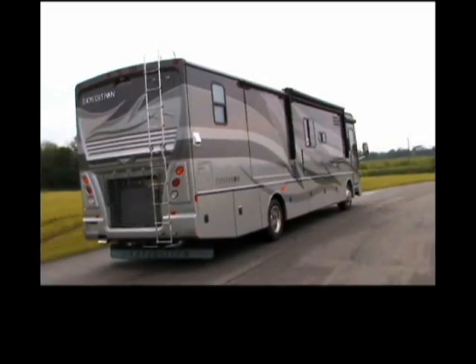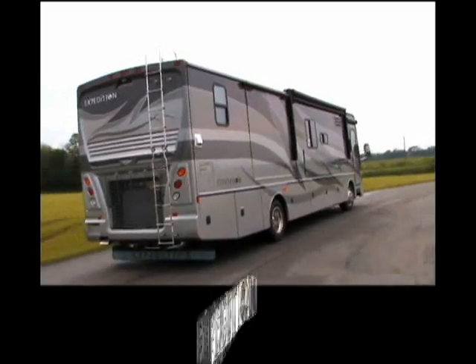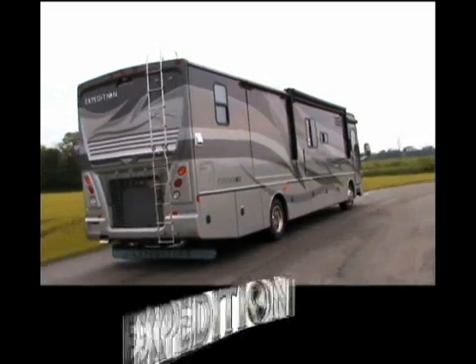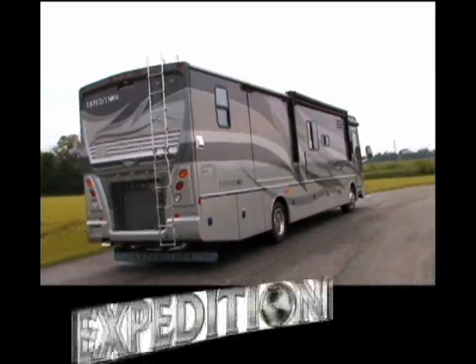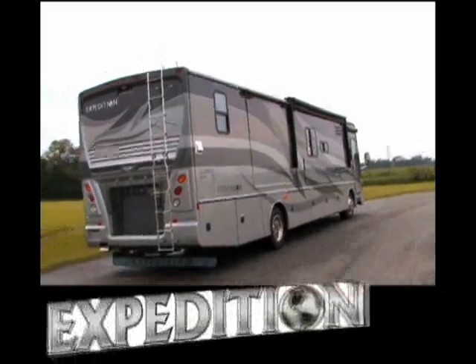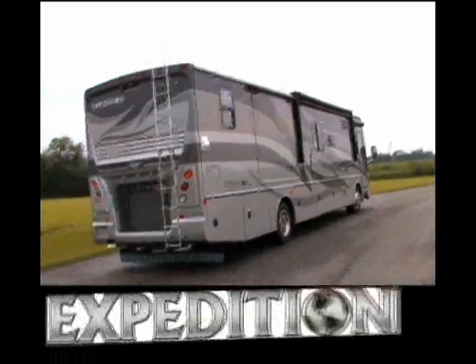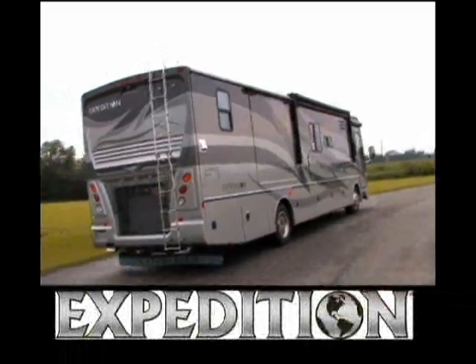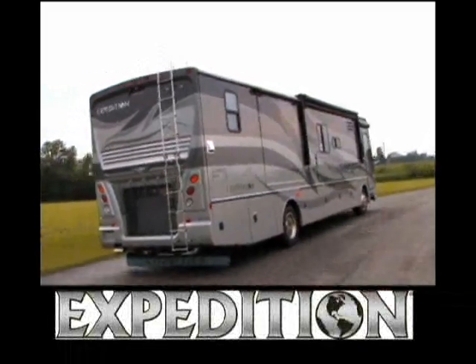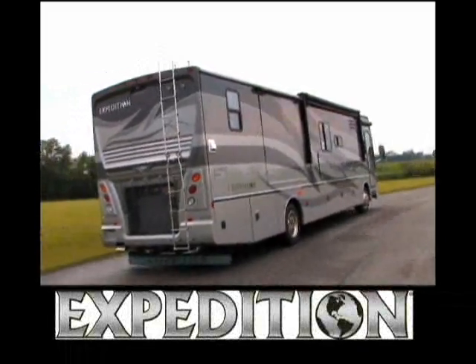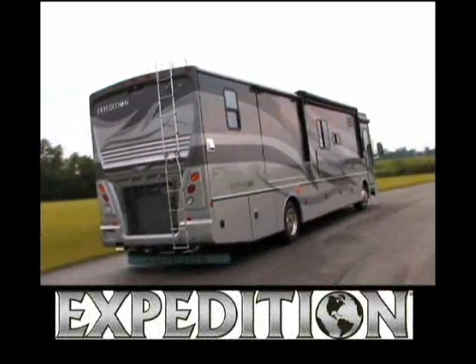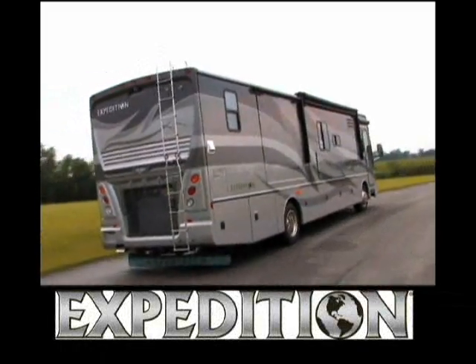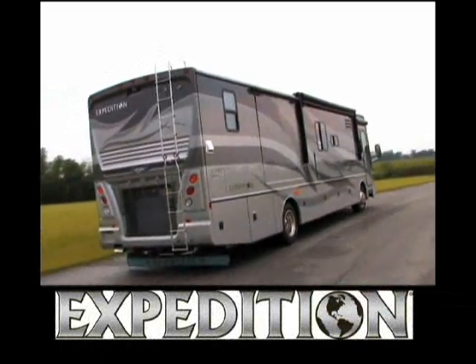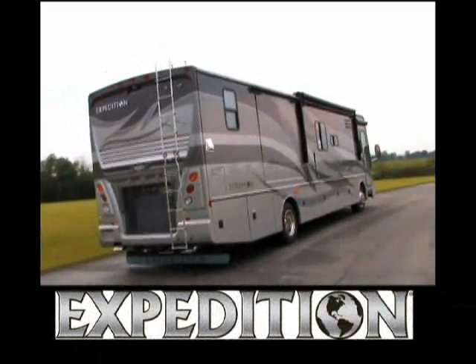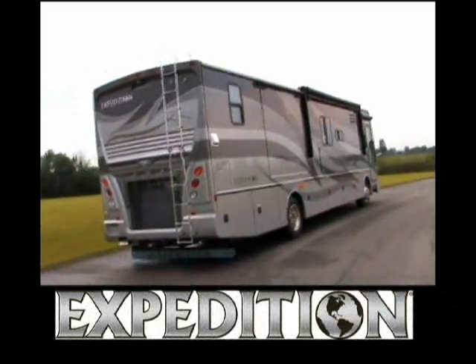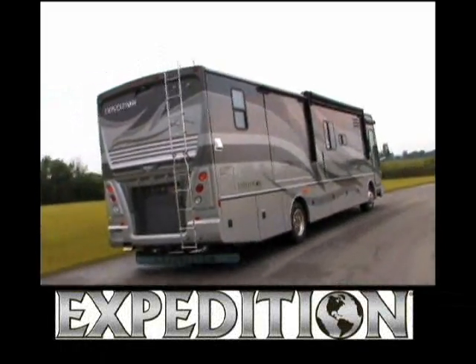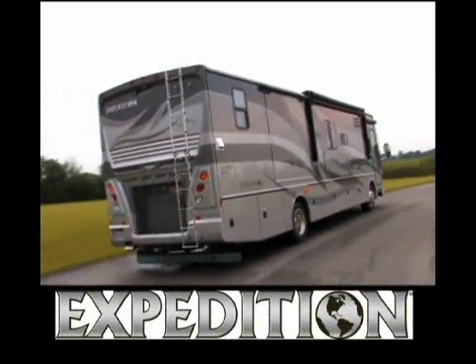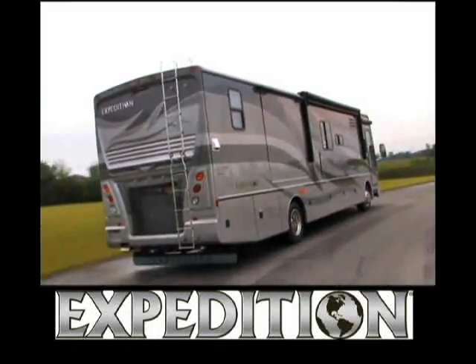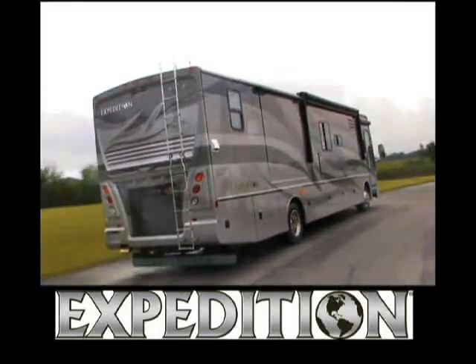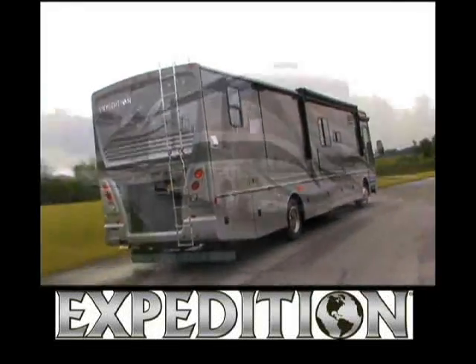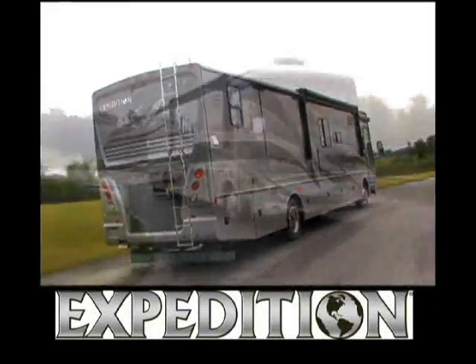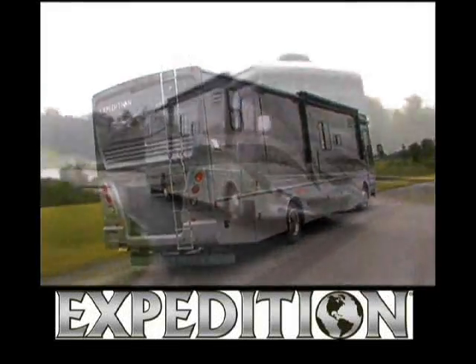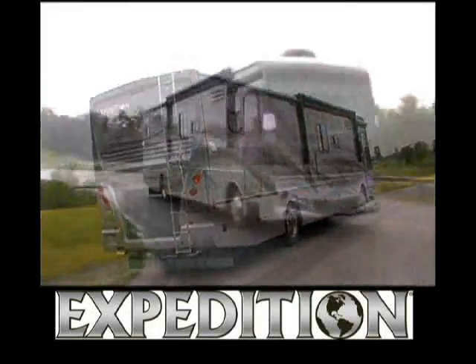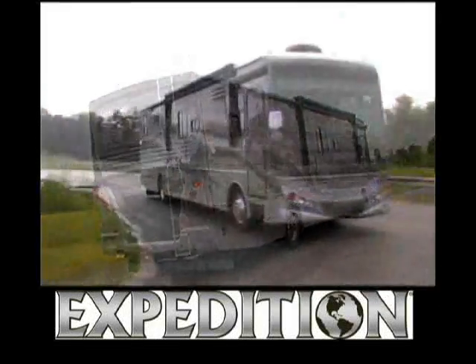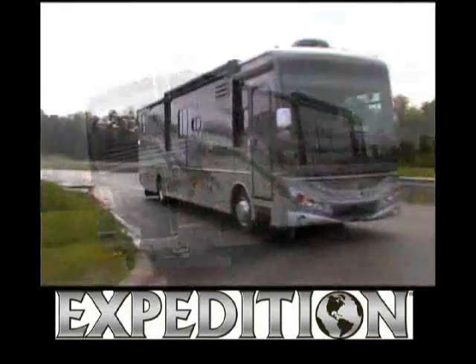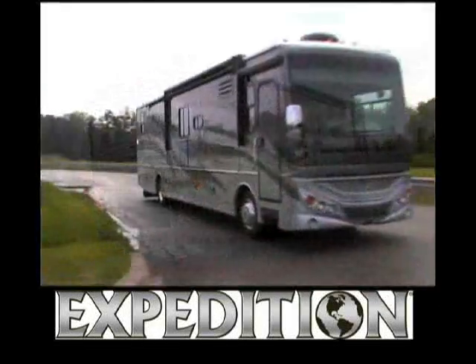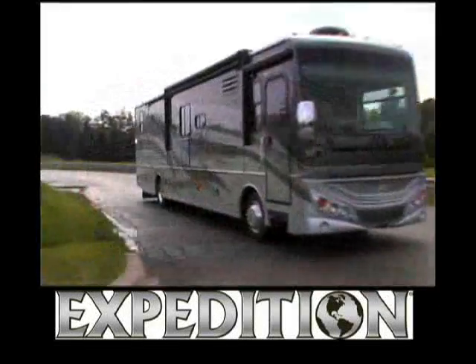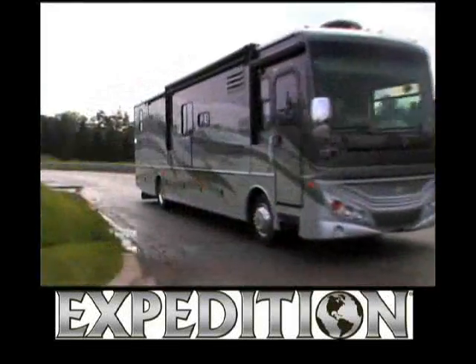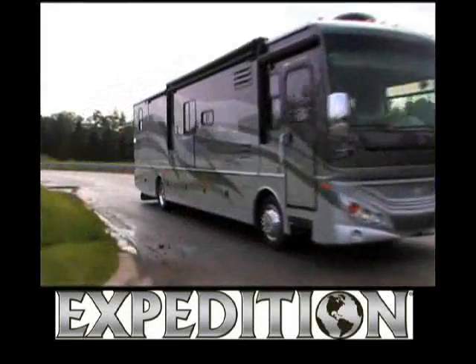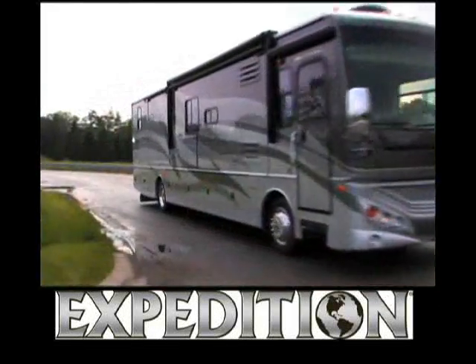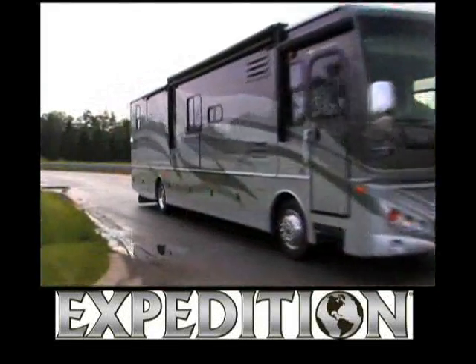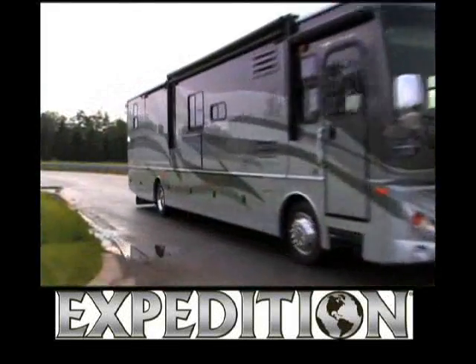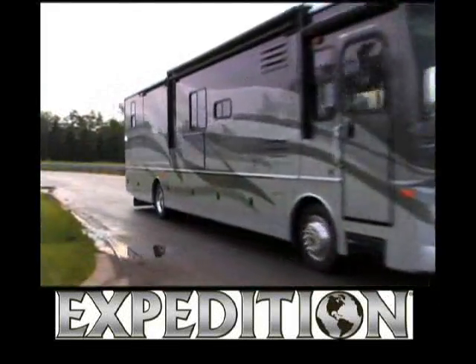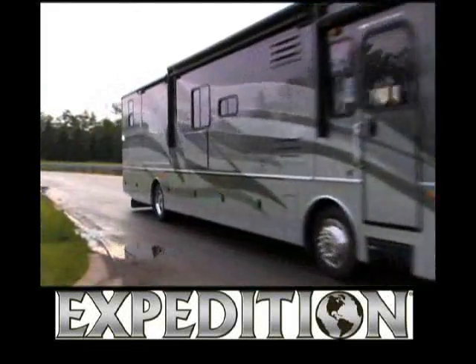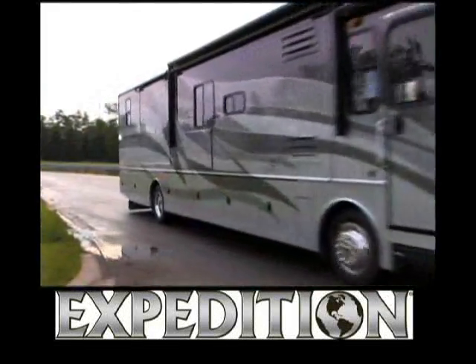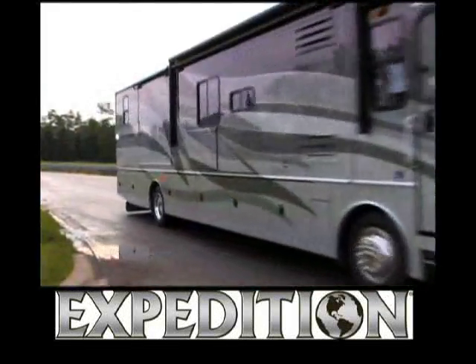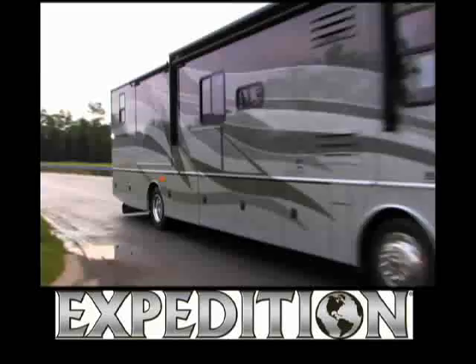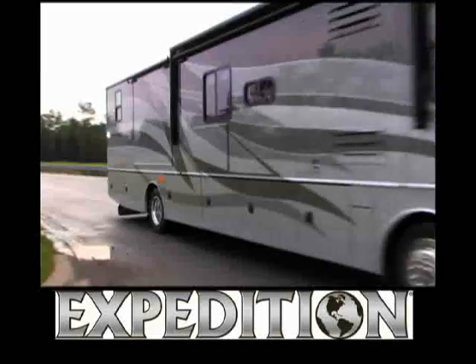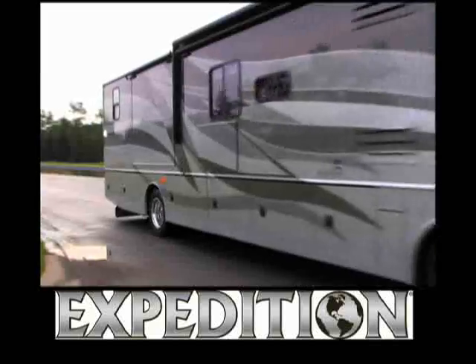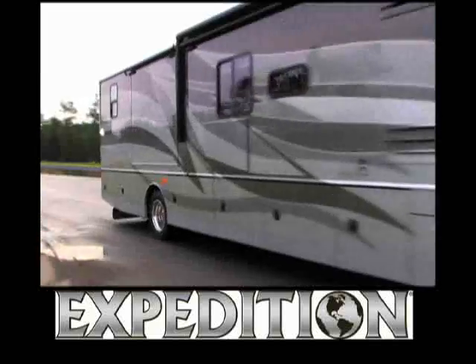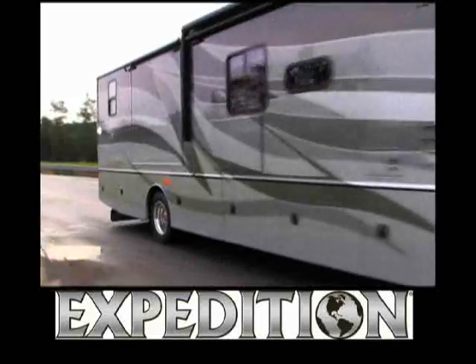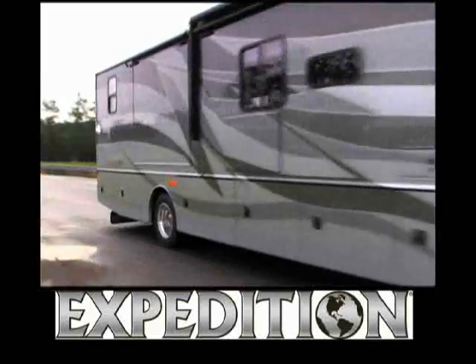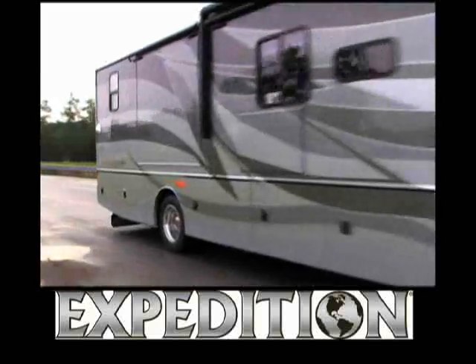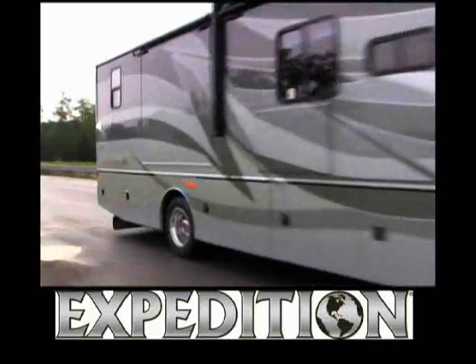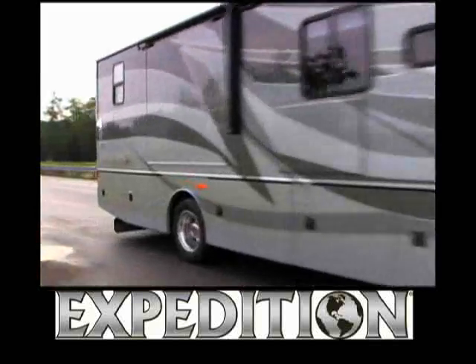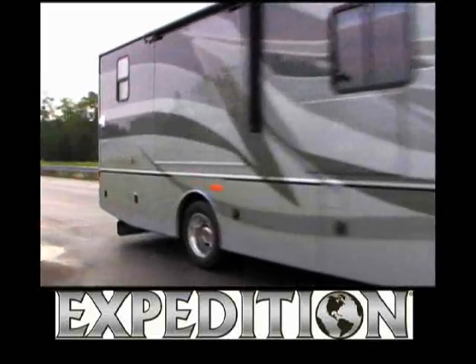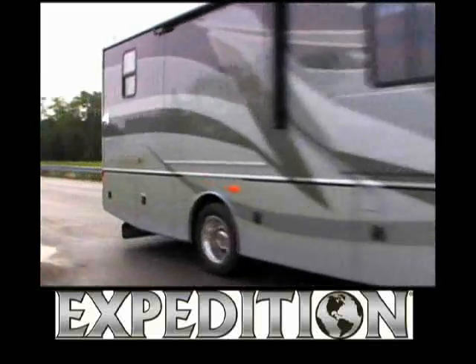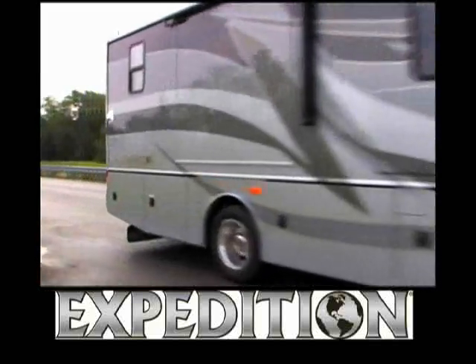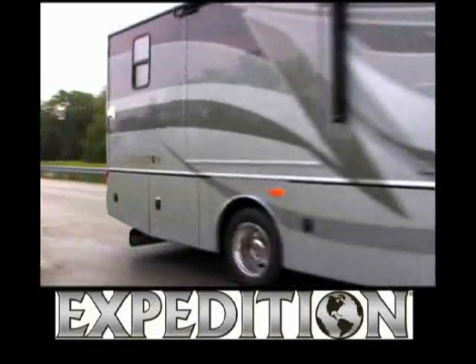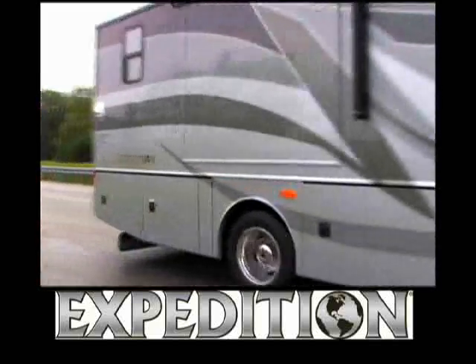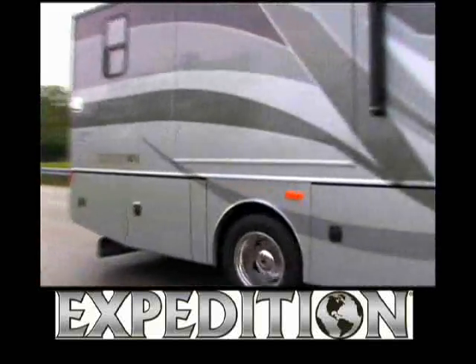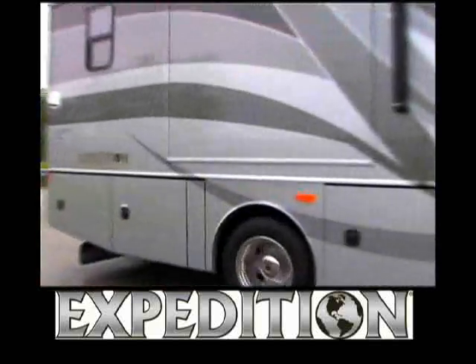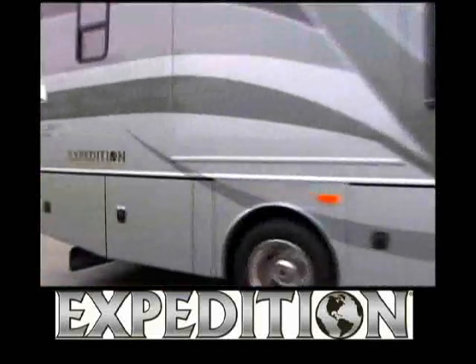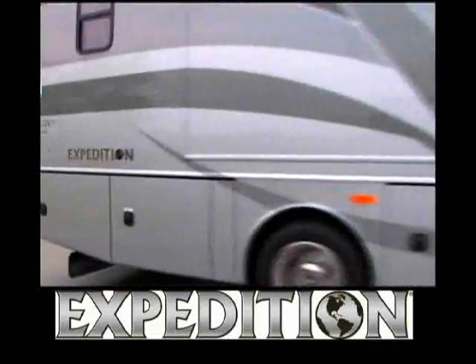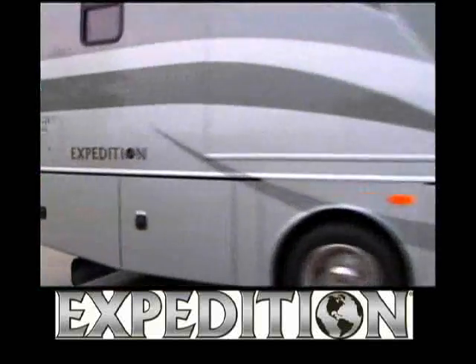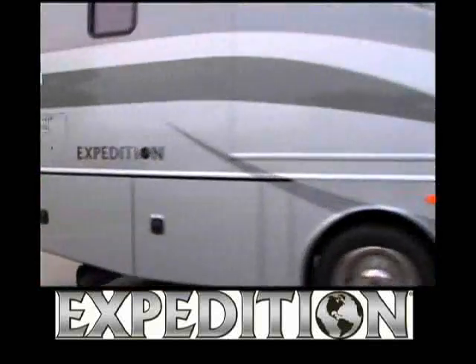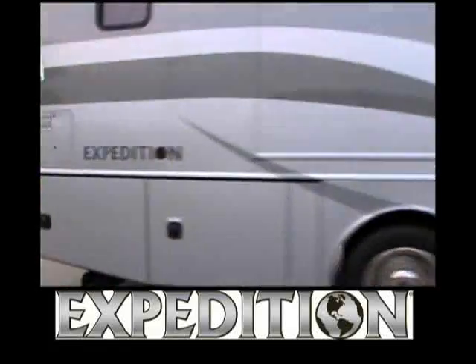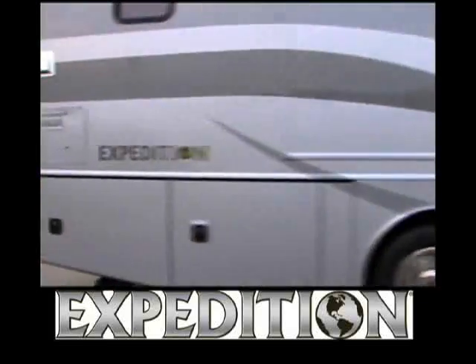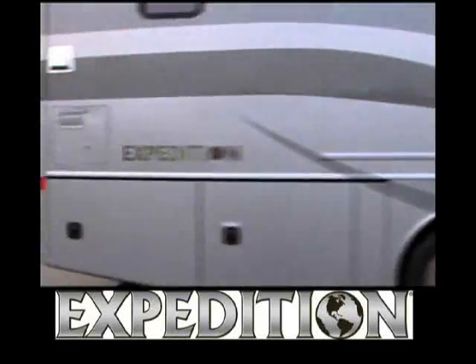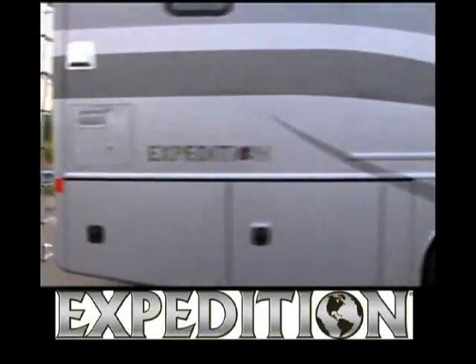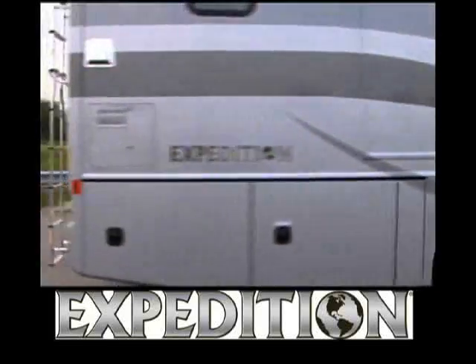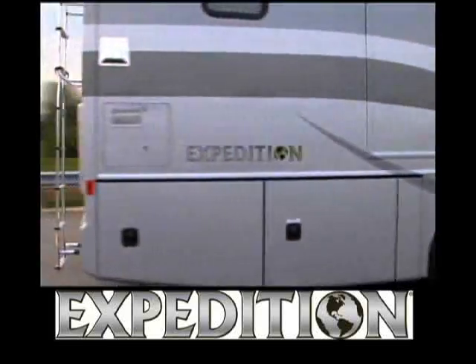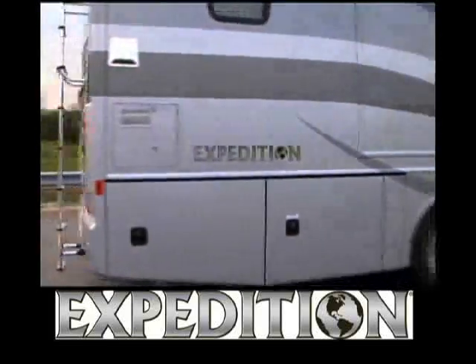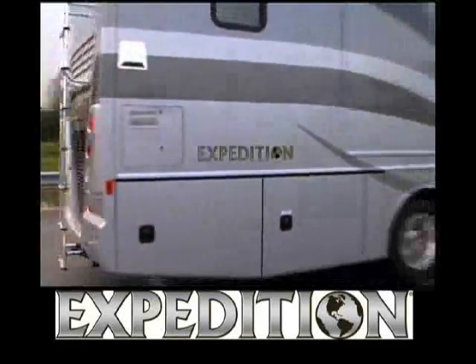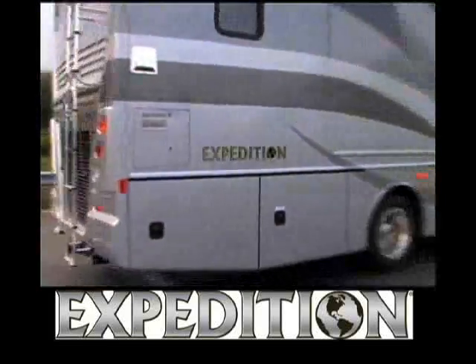You've got it all here for a quick getaway or a cross-country tour. Expedition from Fleetwood.